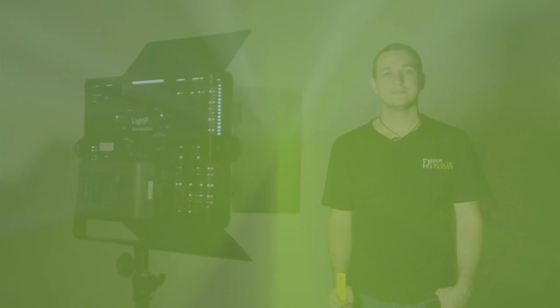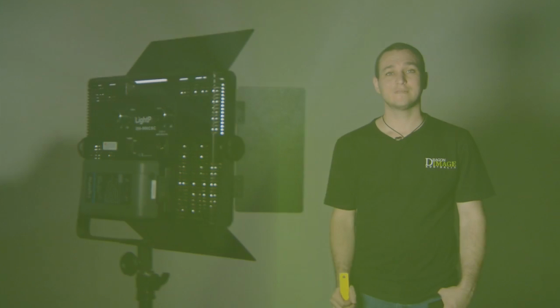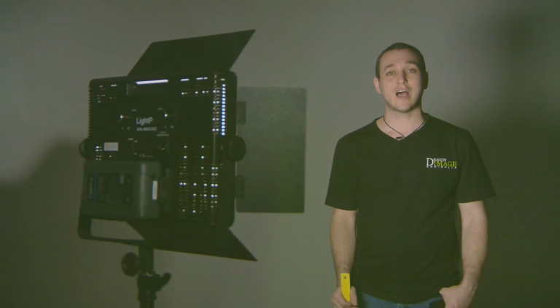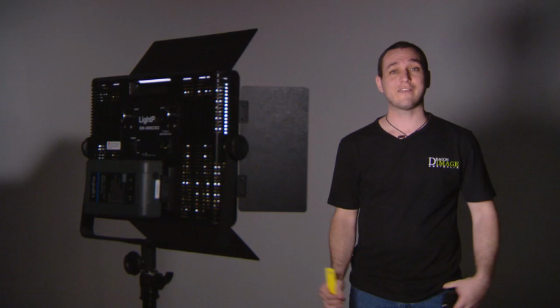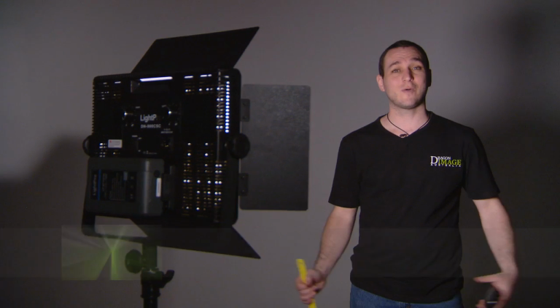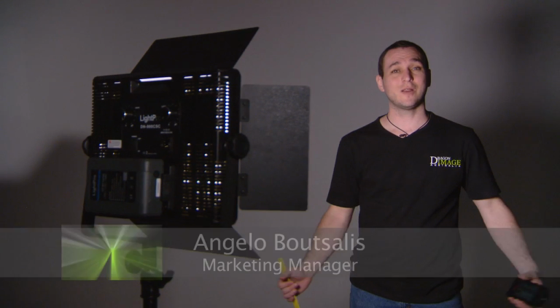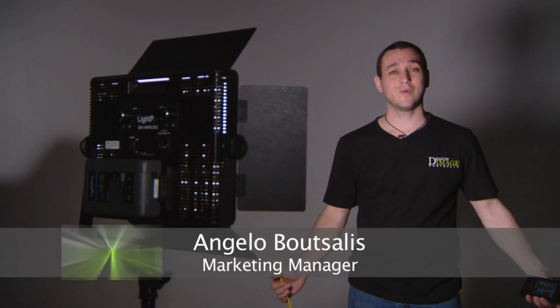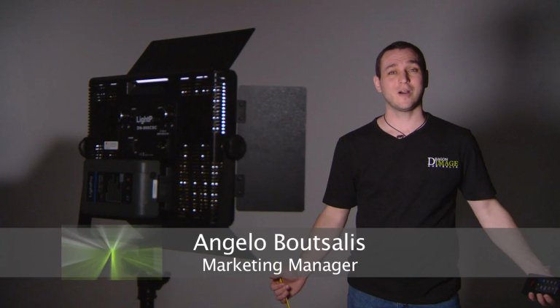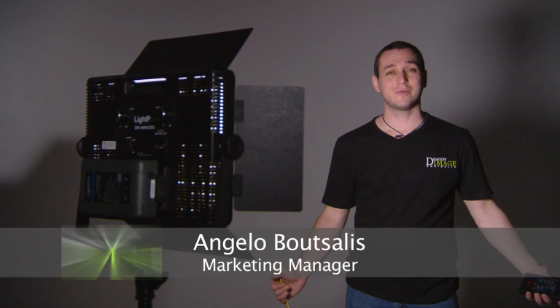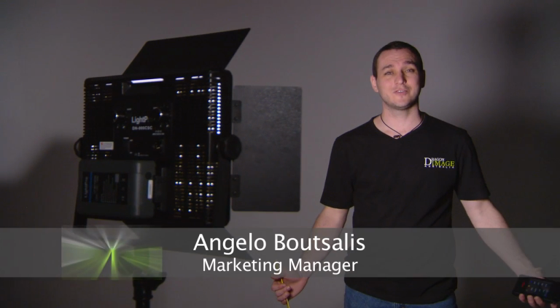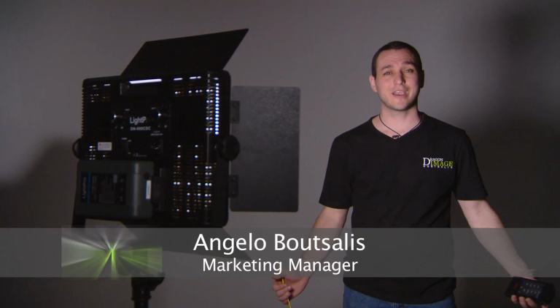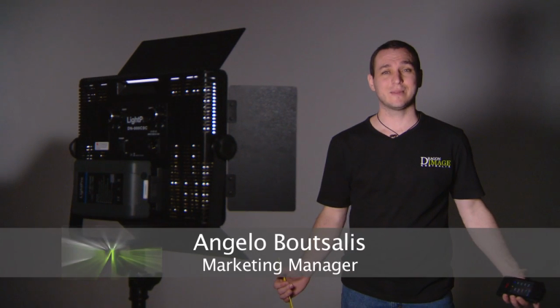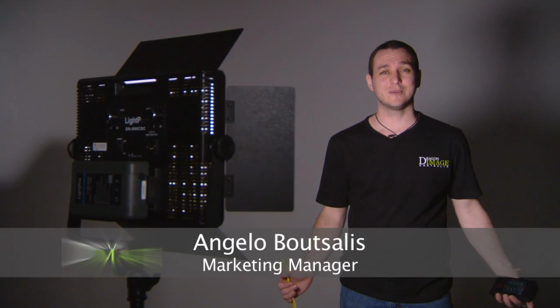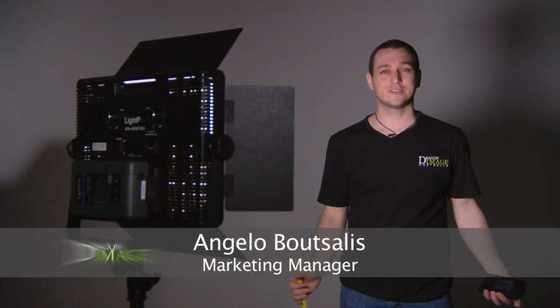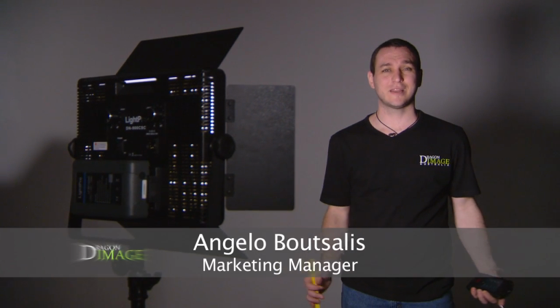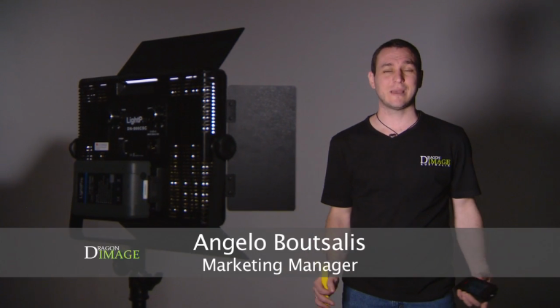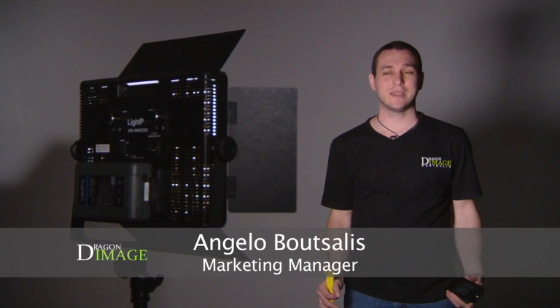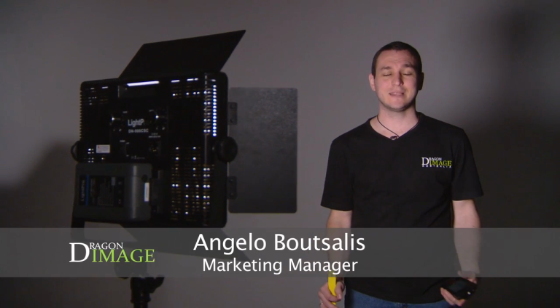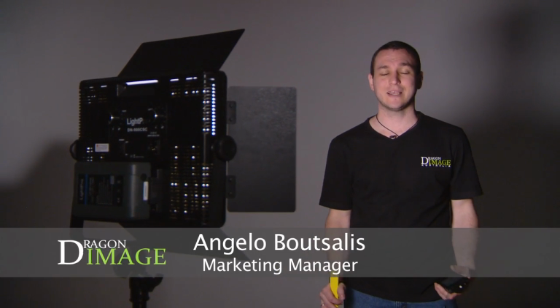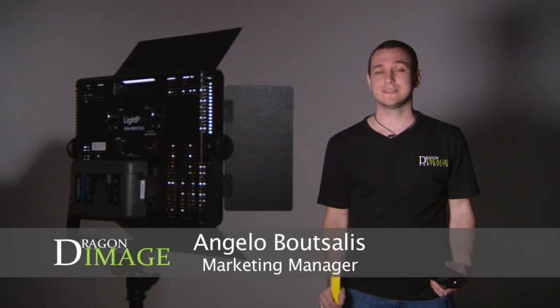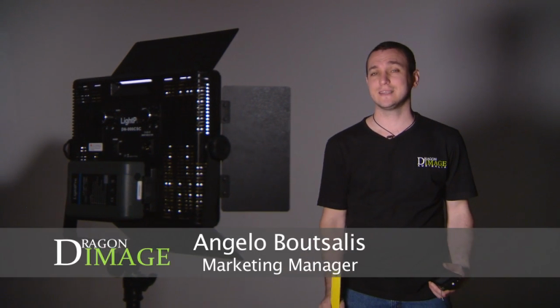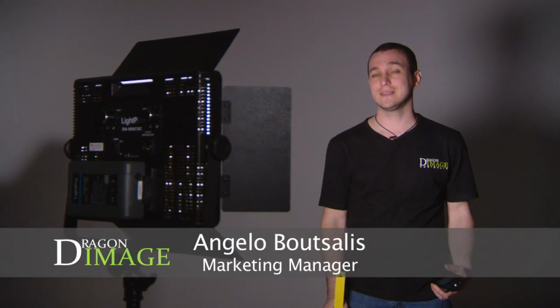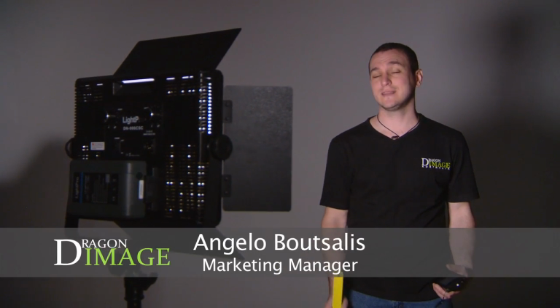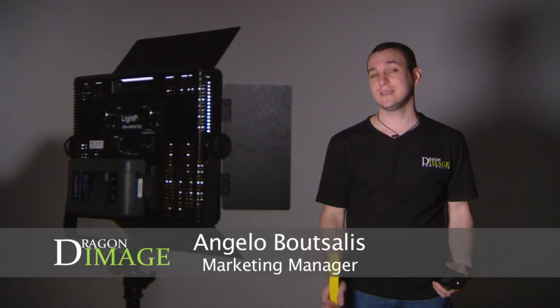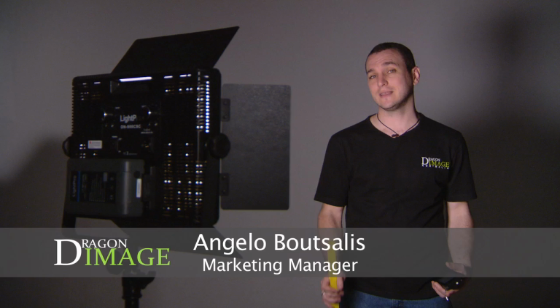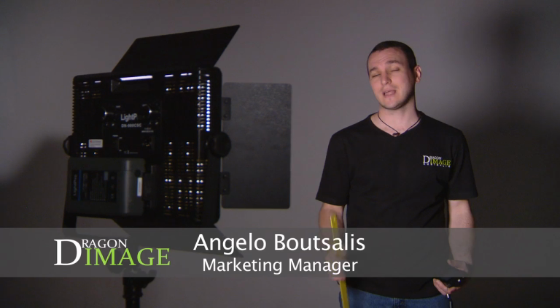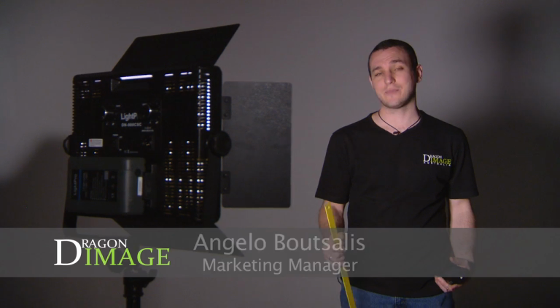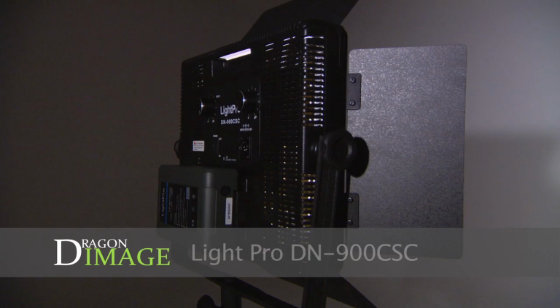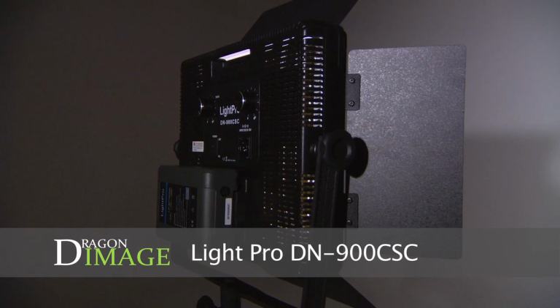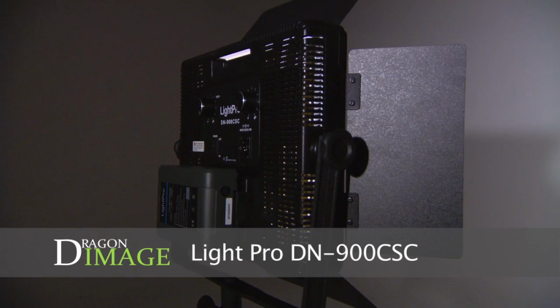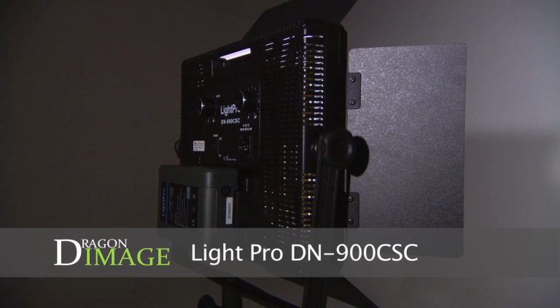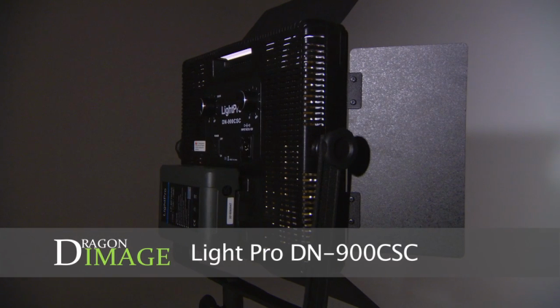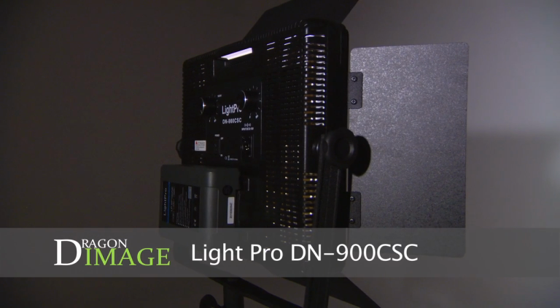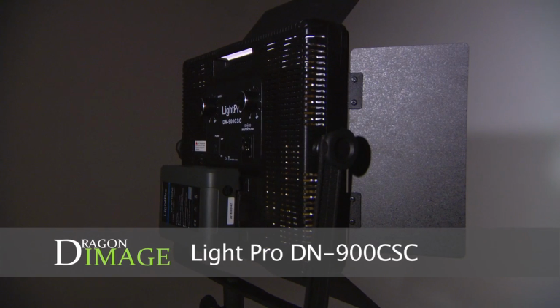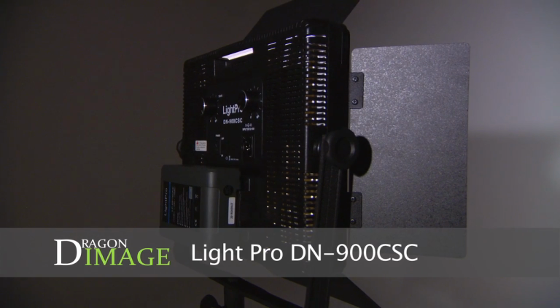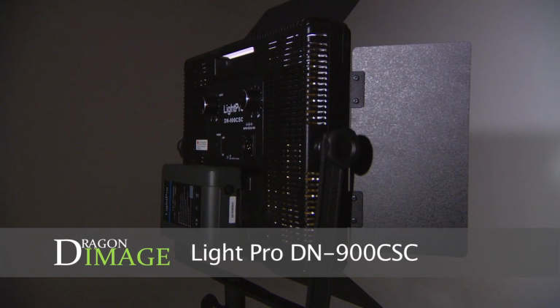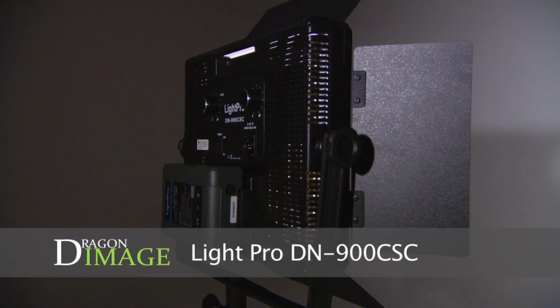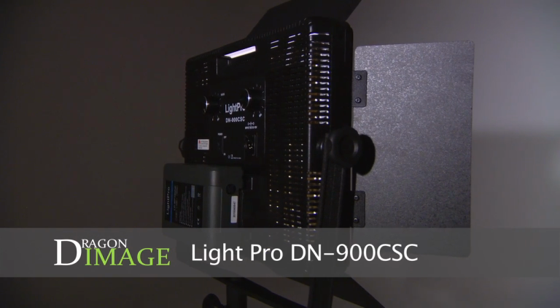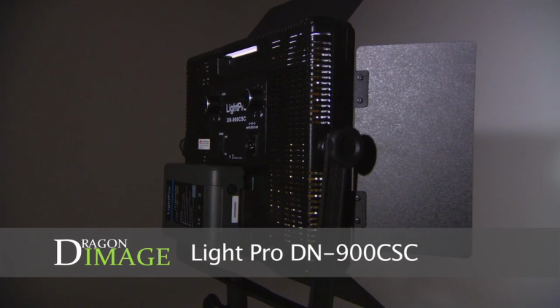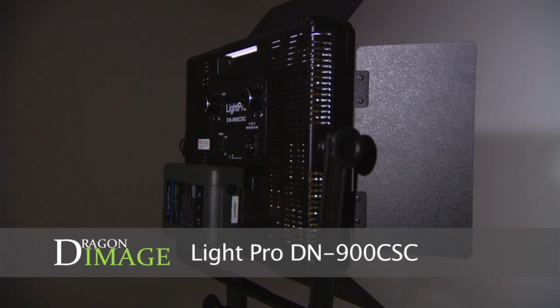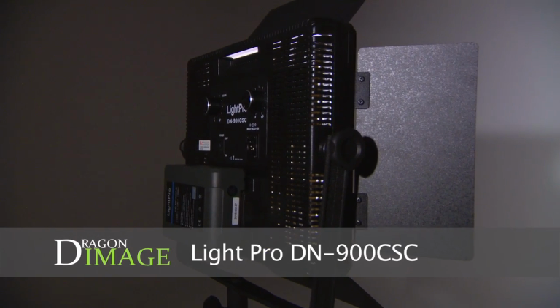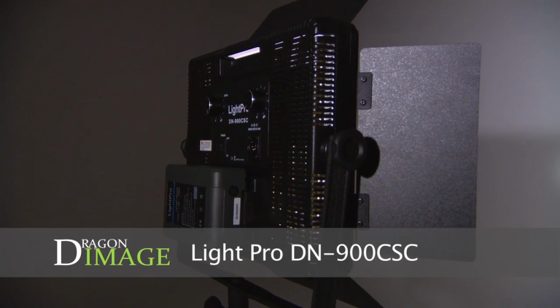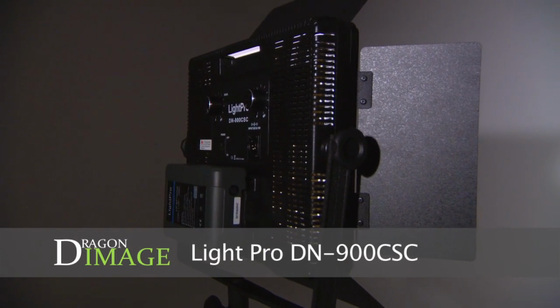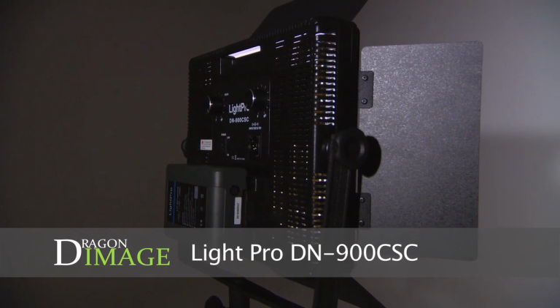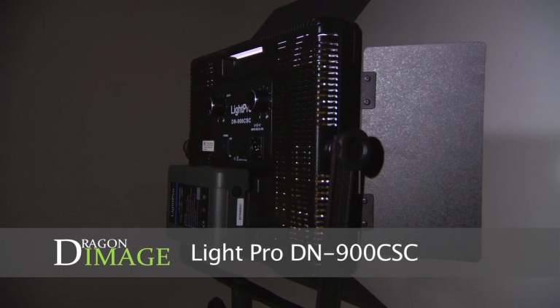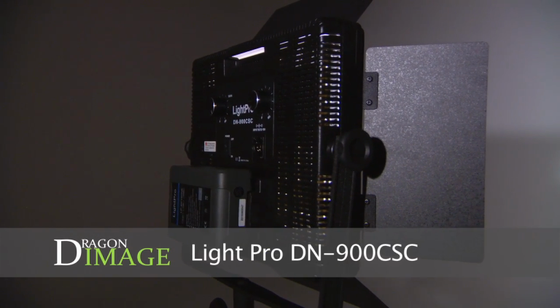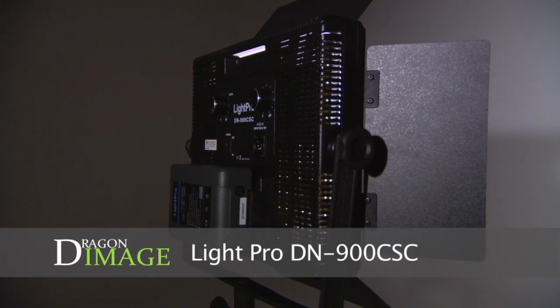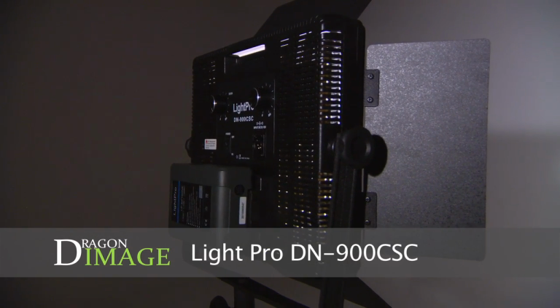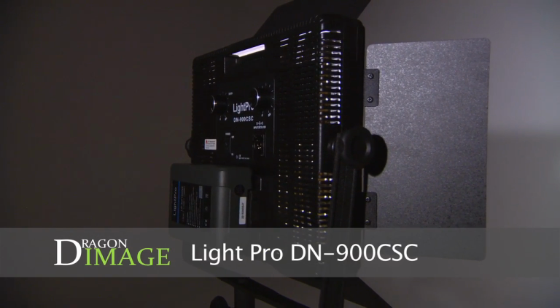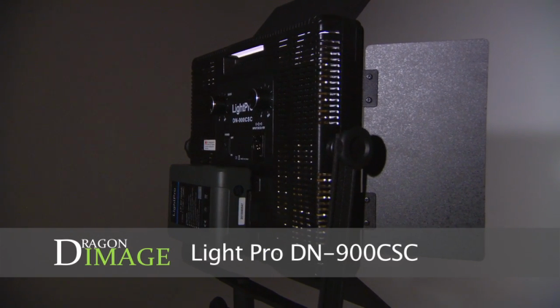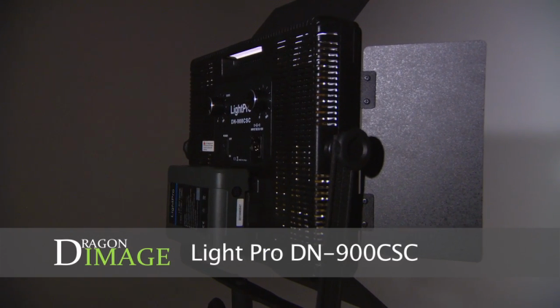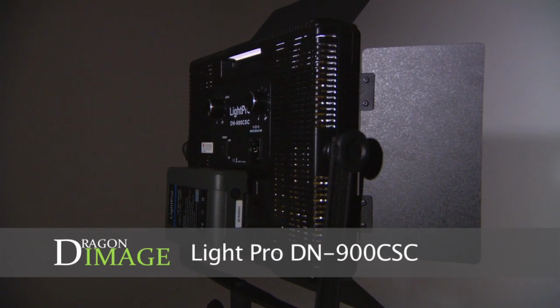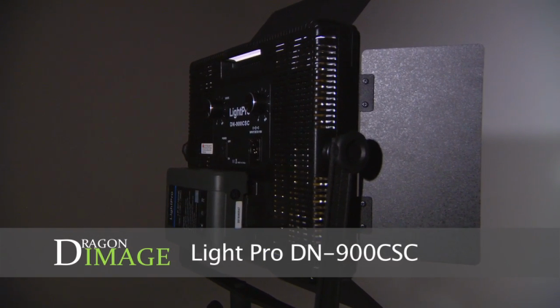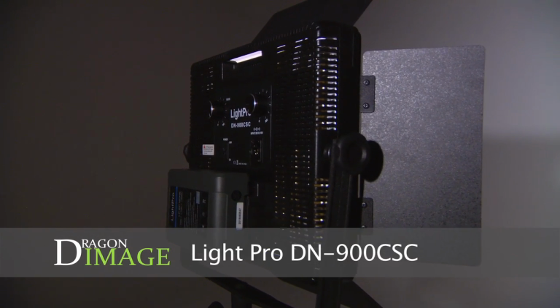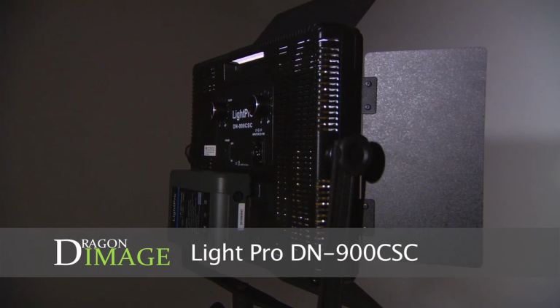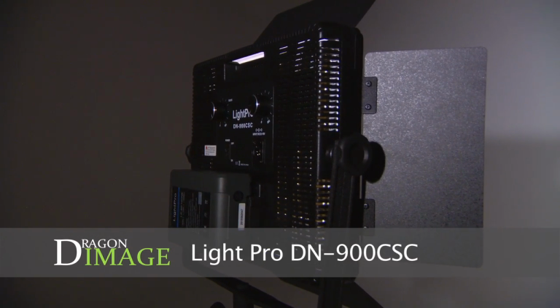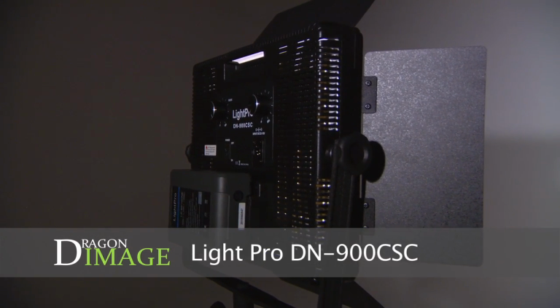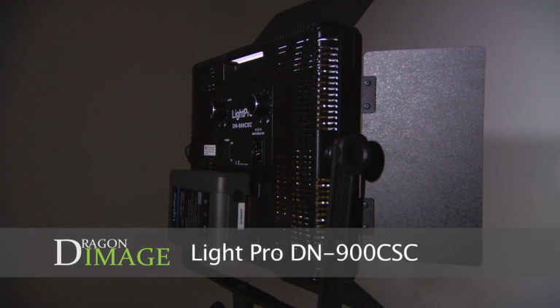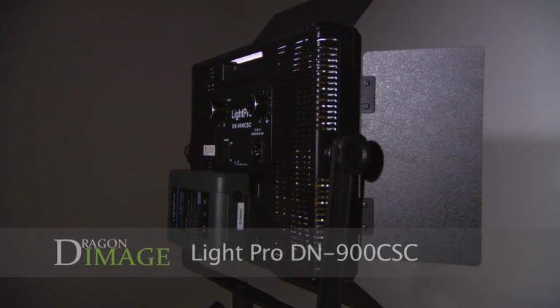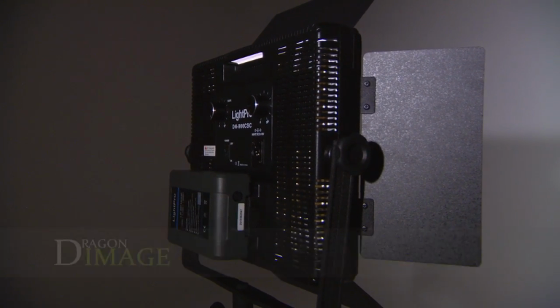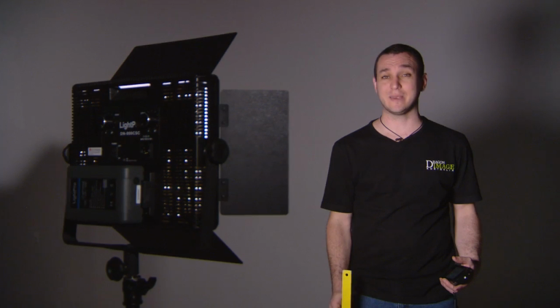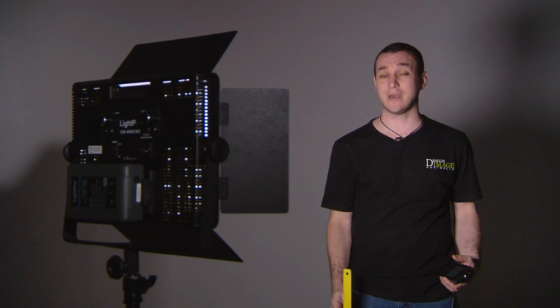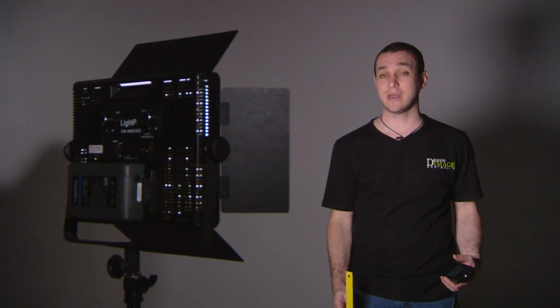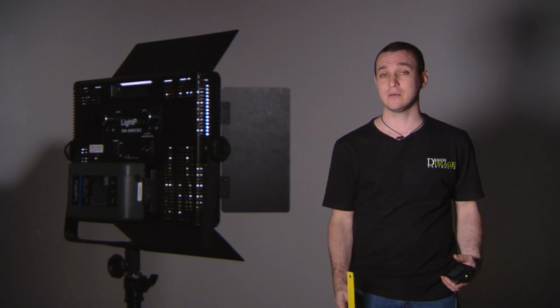Hi everyone, welcome to Dragon Image. Today I'm here testing the Lightpoint DN900CSC, which is the dual color 900 LED panel.